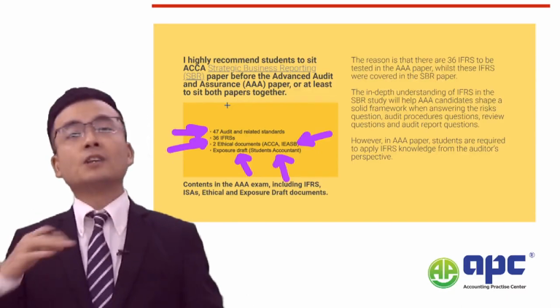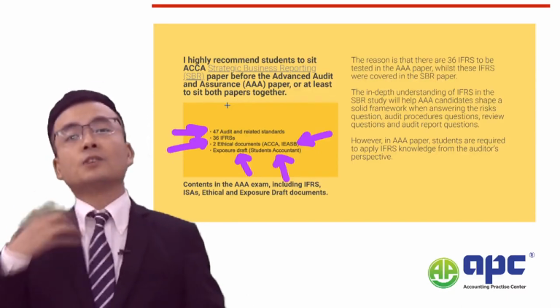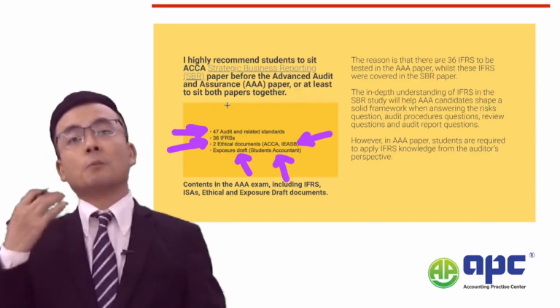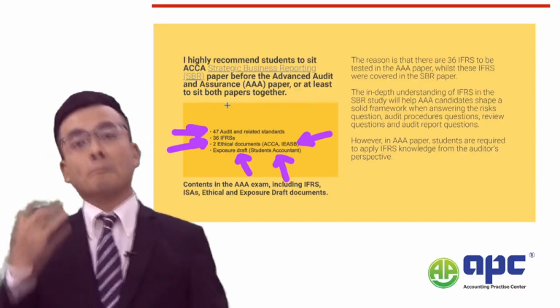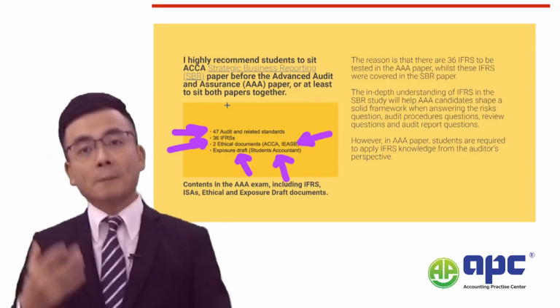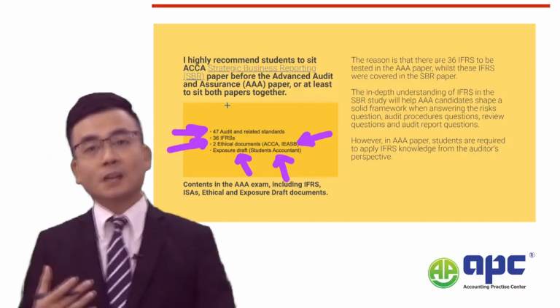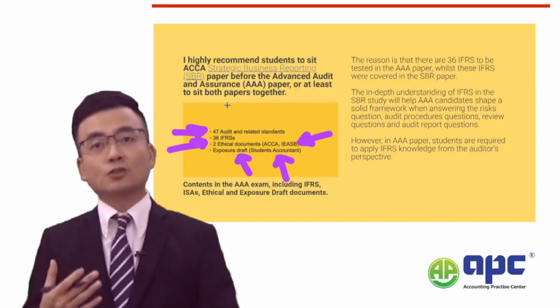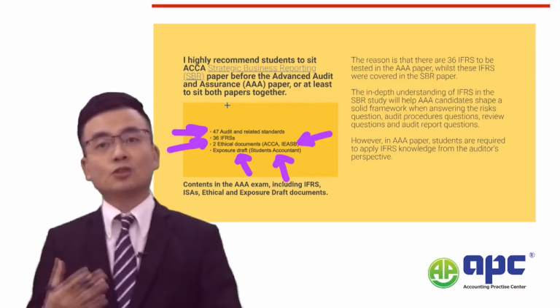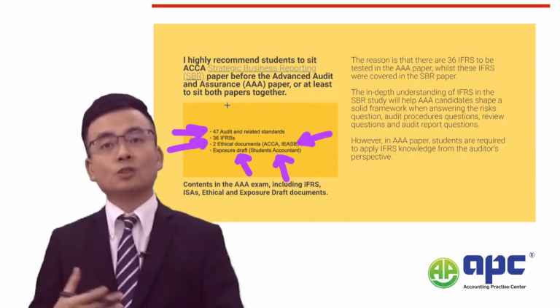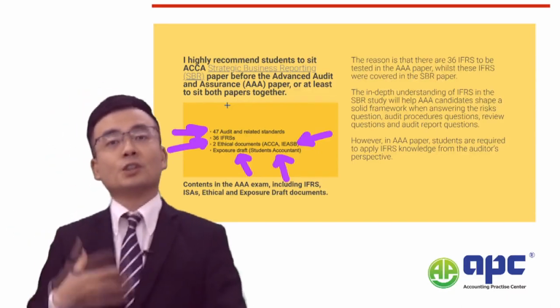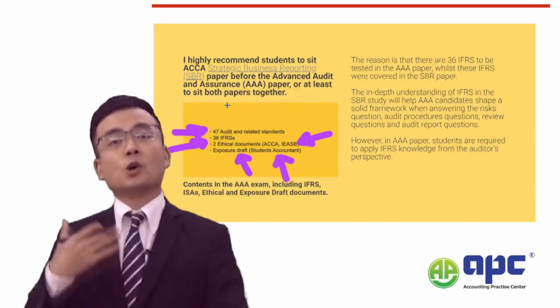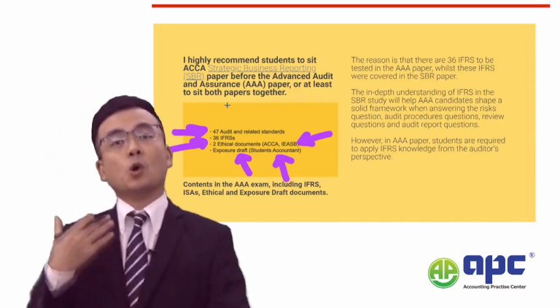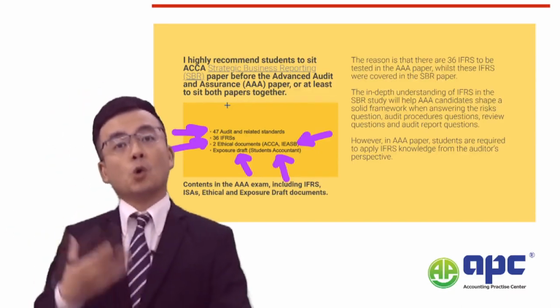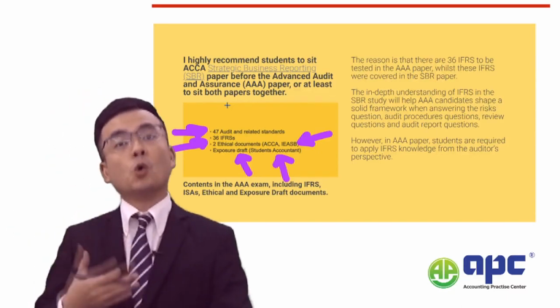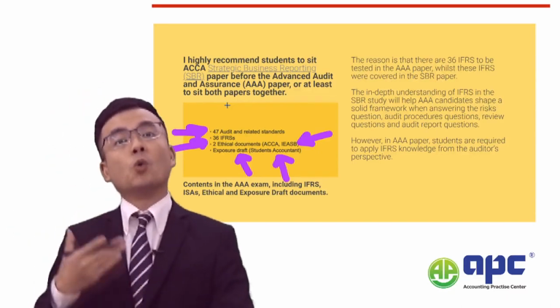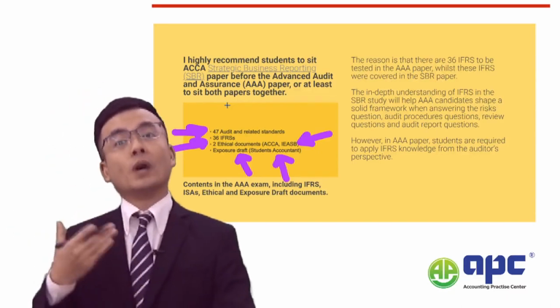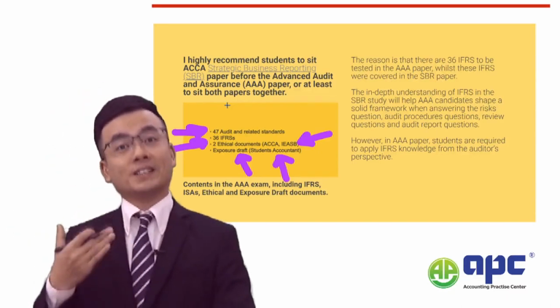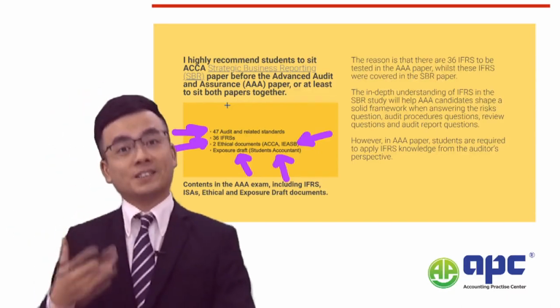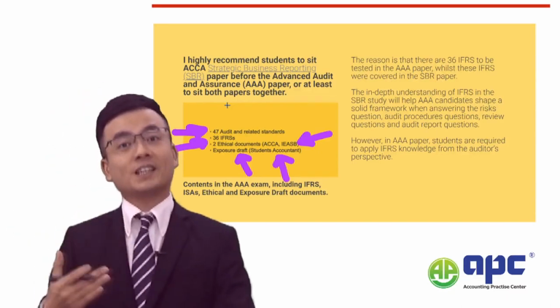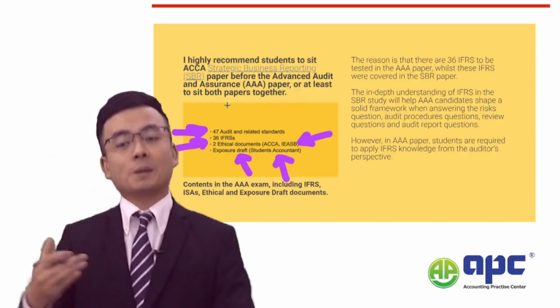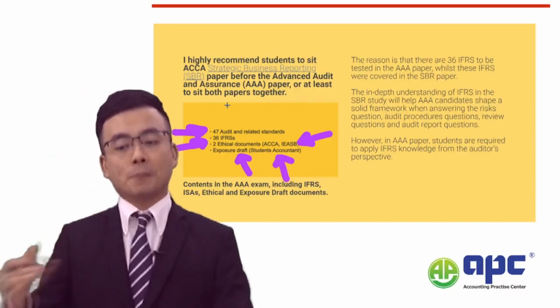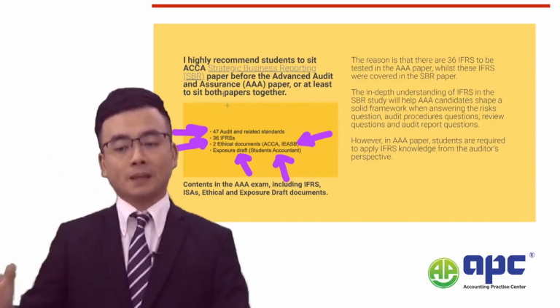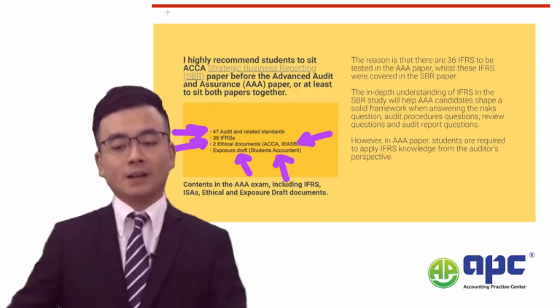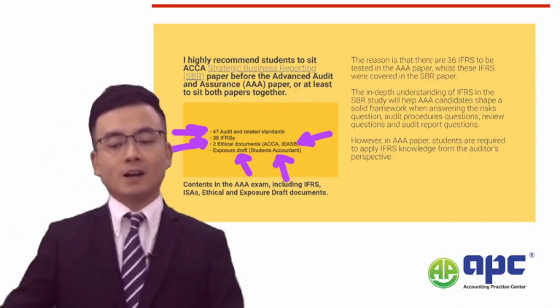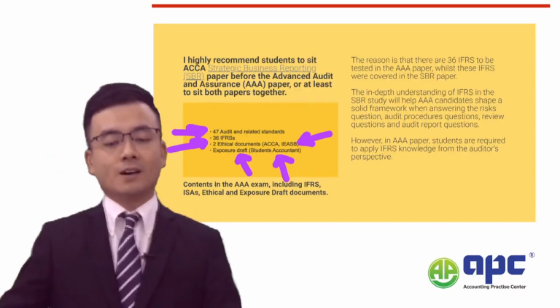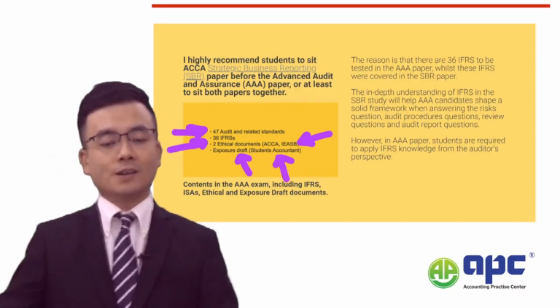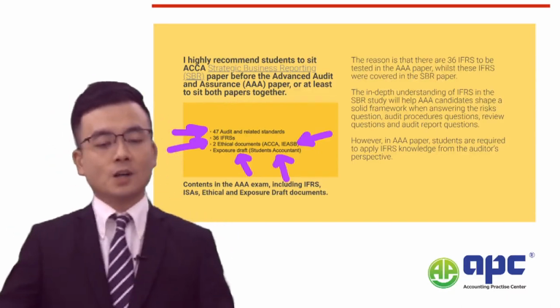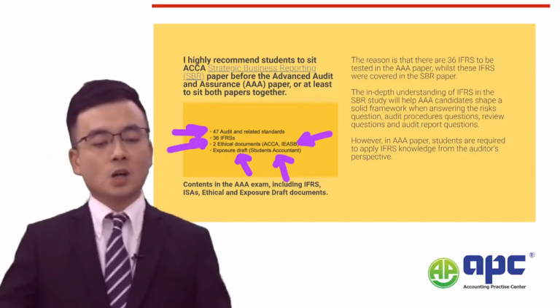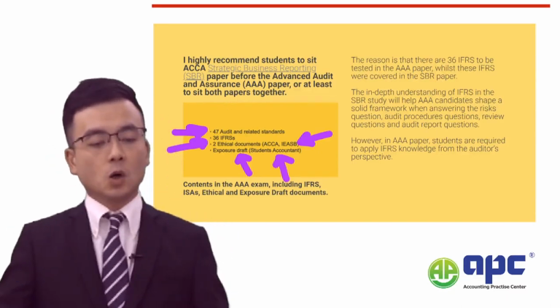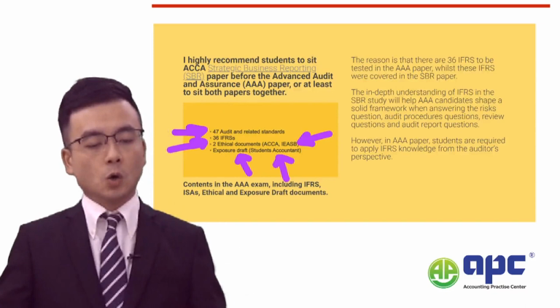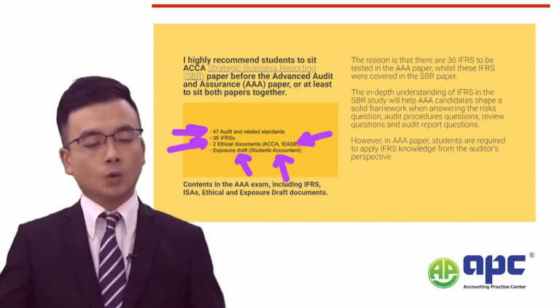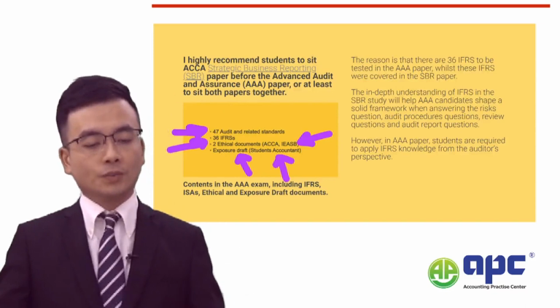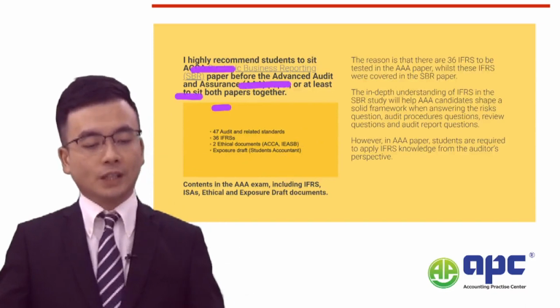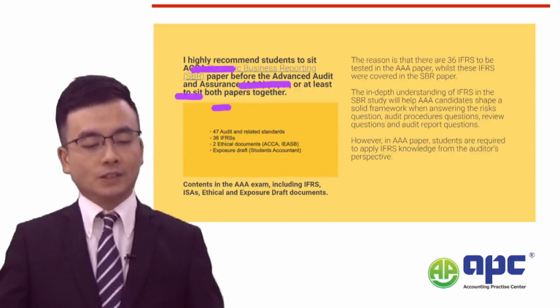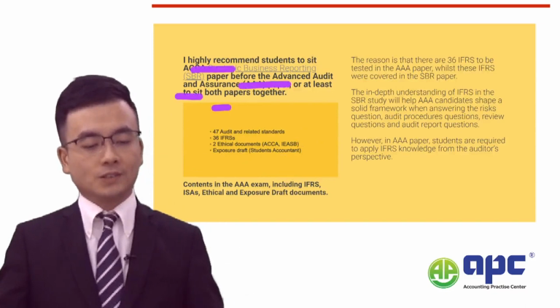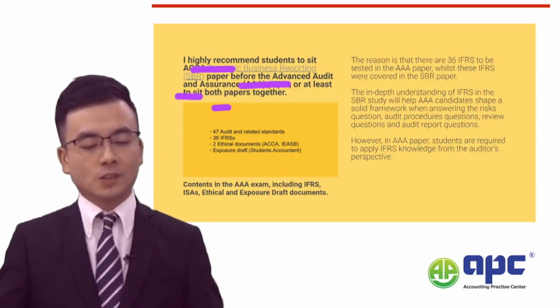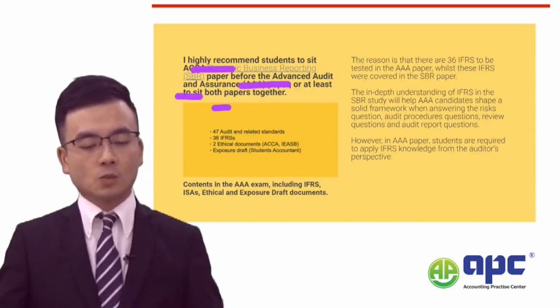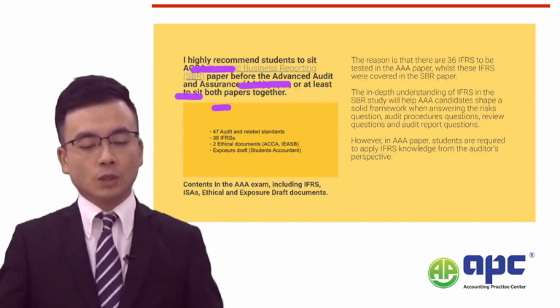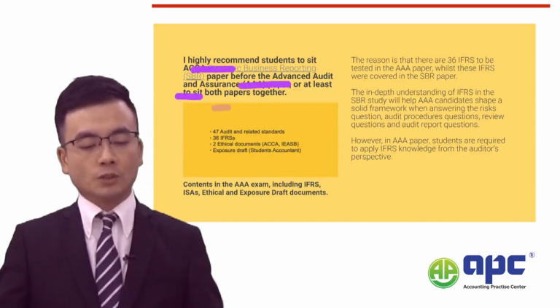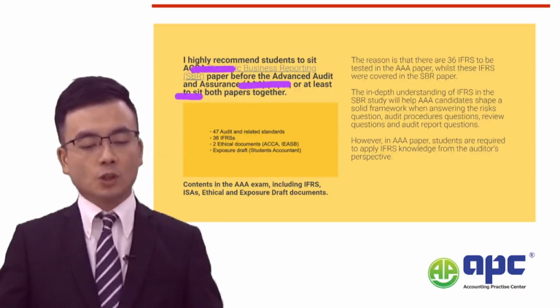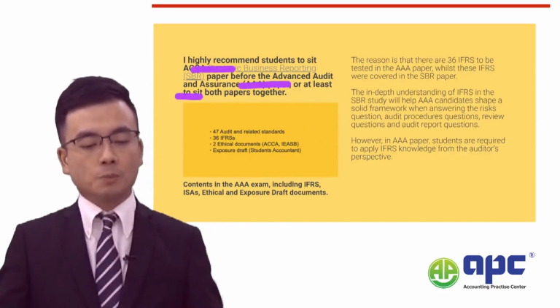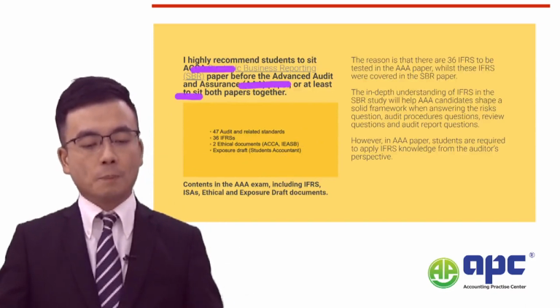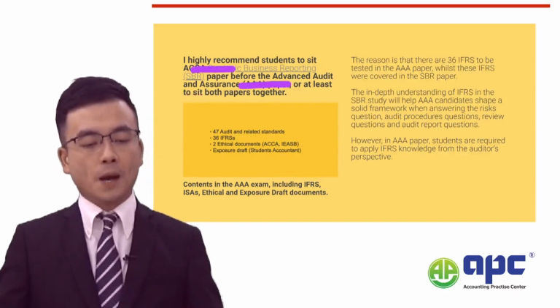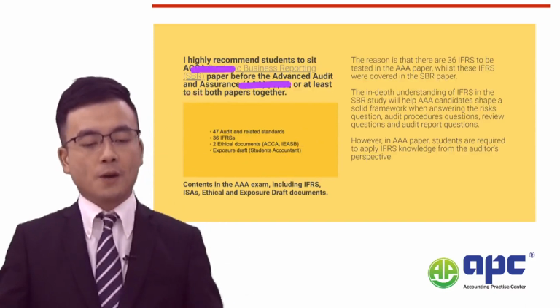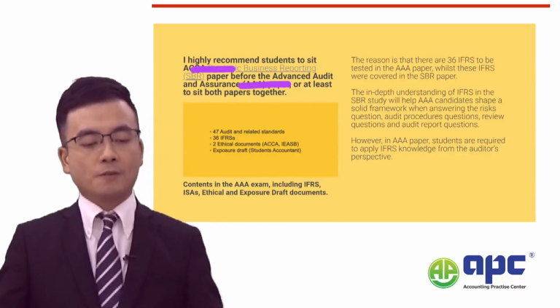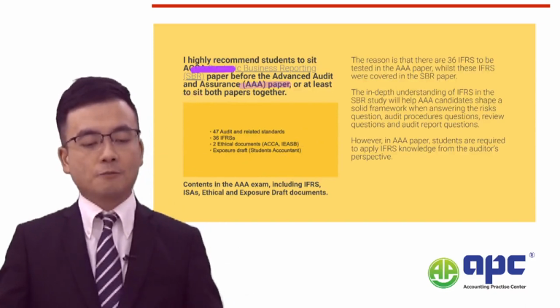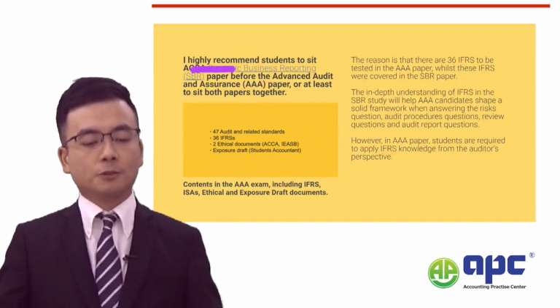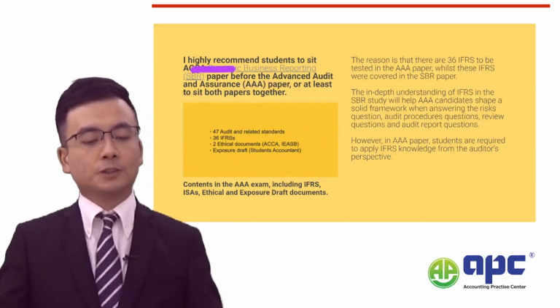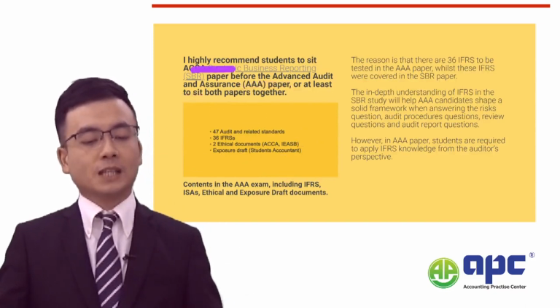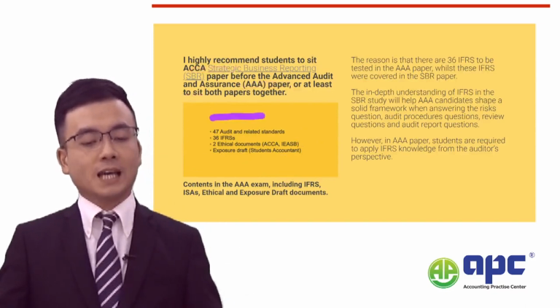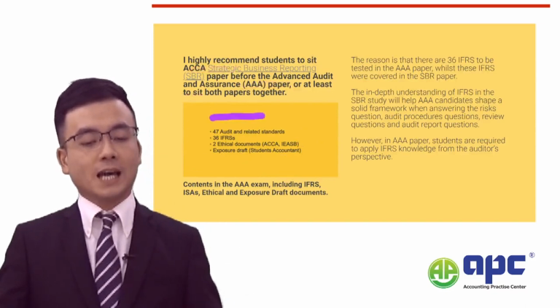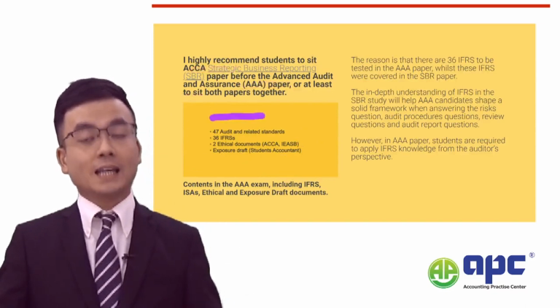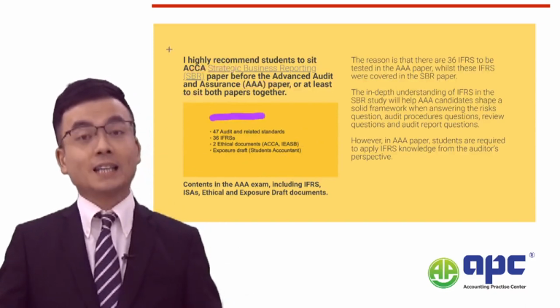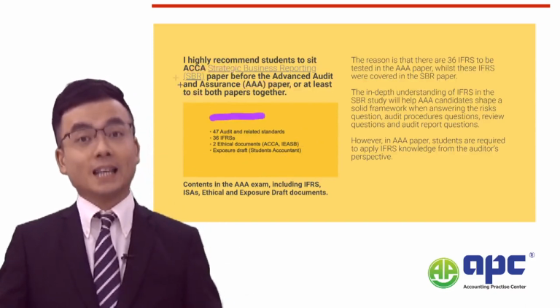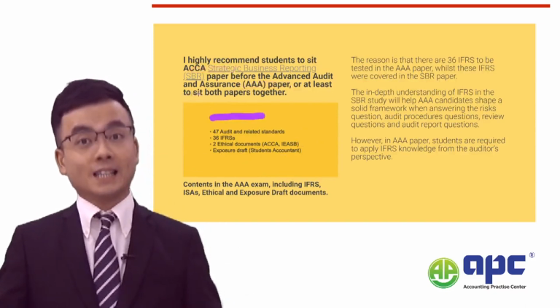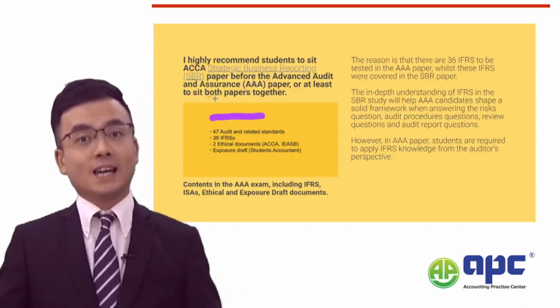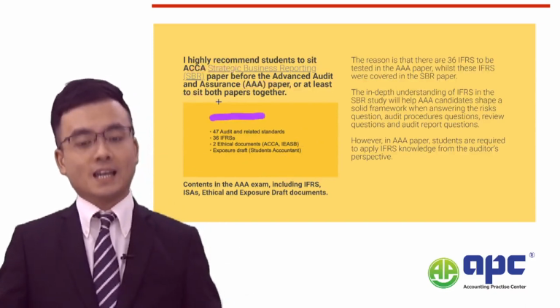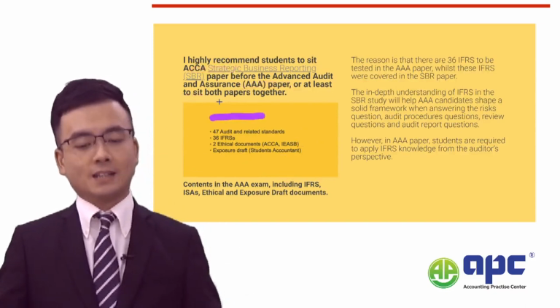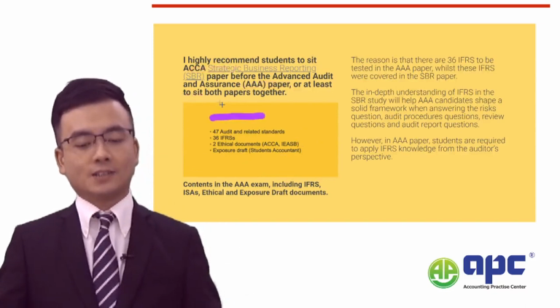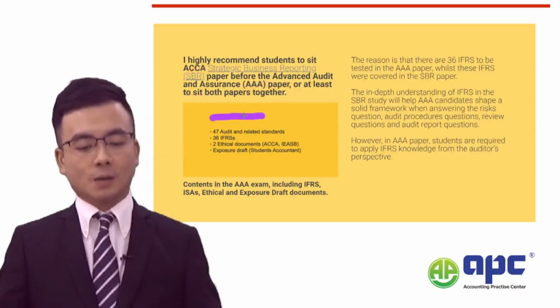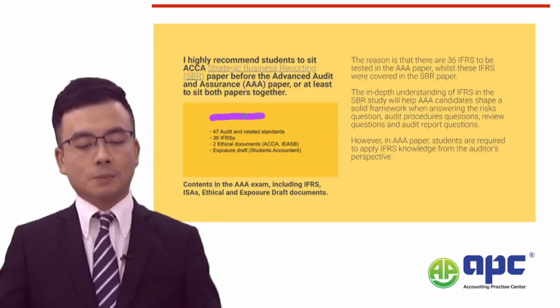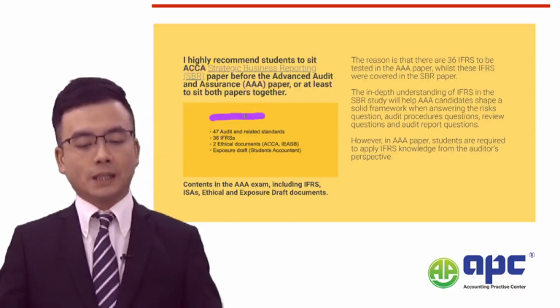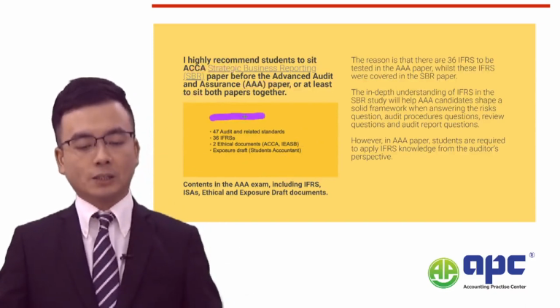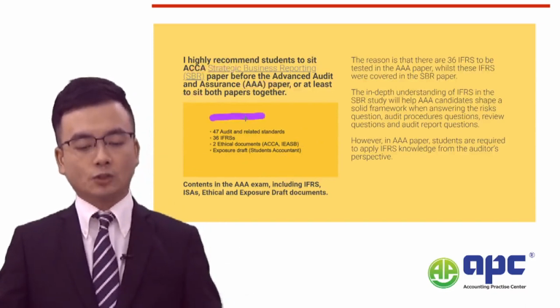The AAA examining team has specifically stated that exposure drafts related to International Standards on Auditing will be tested. However, the extent of testing can be found by referring to the Student Accountant magazine from ACCA directly — you won't be expected to know more than what's published in those articles. Always keep an eye on this when preparing for the AAA examination.